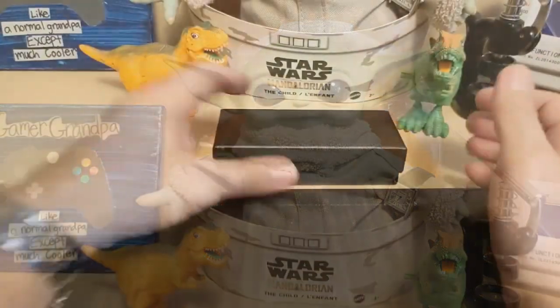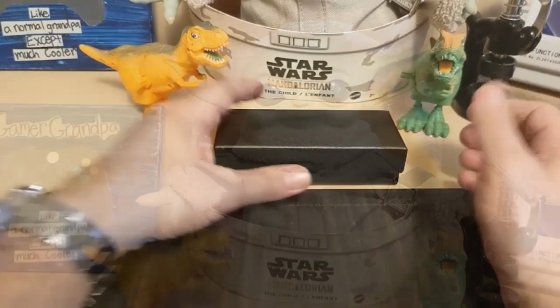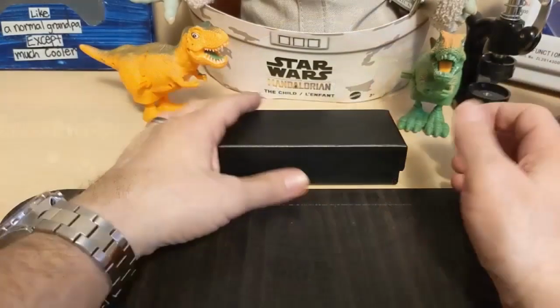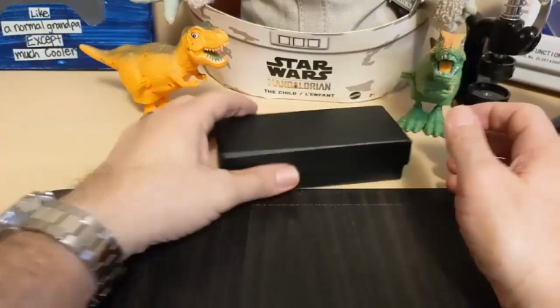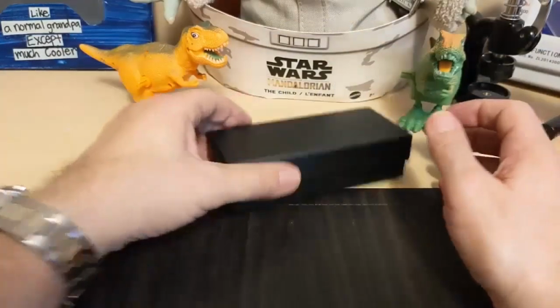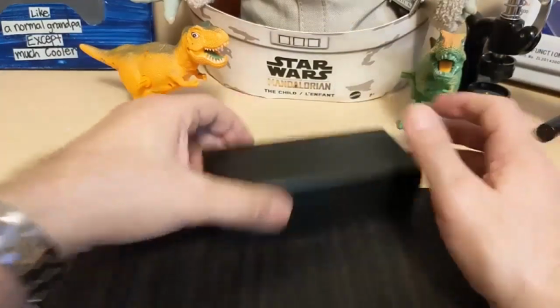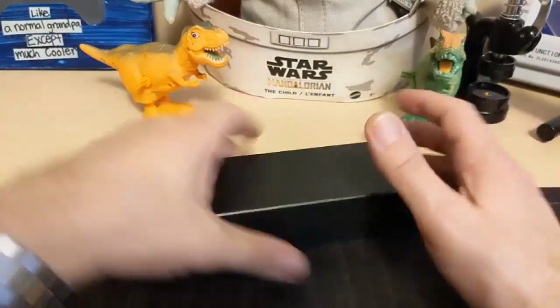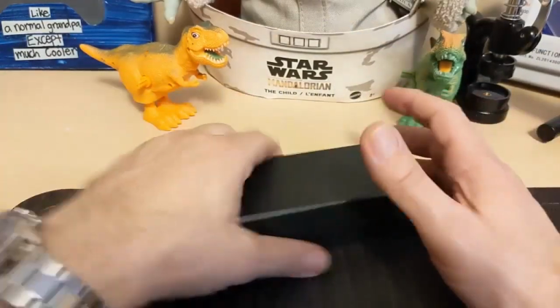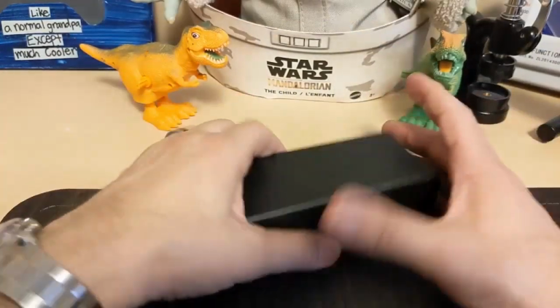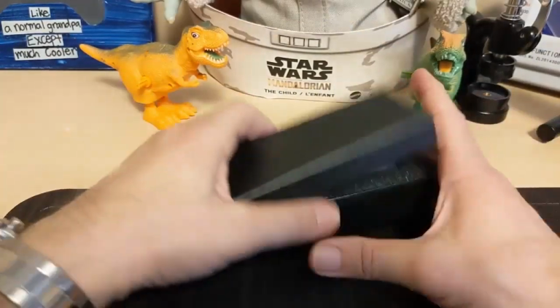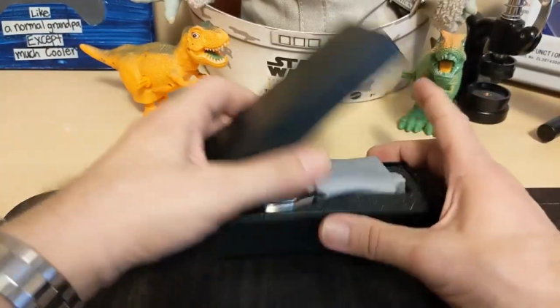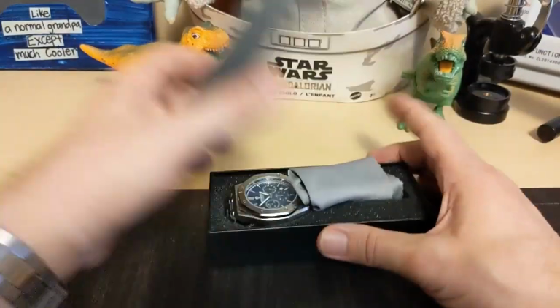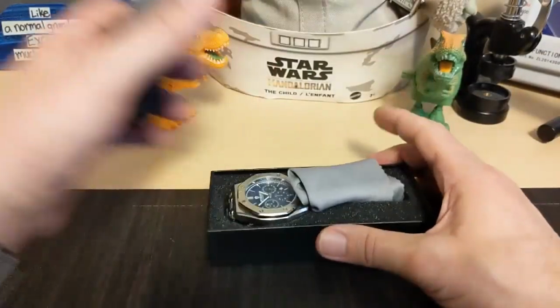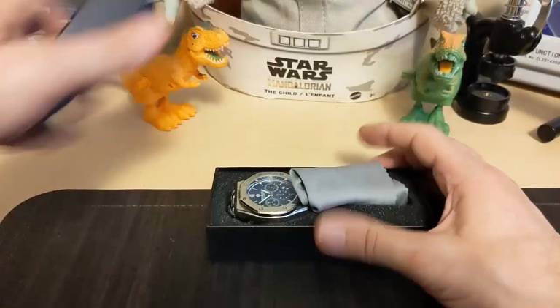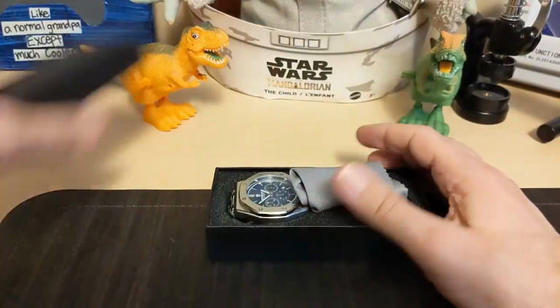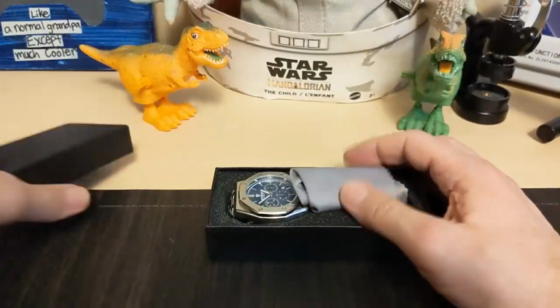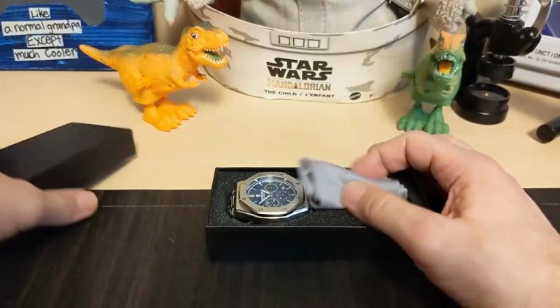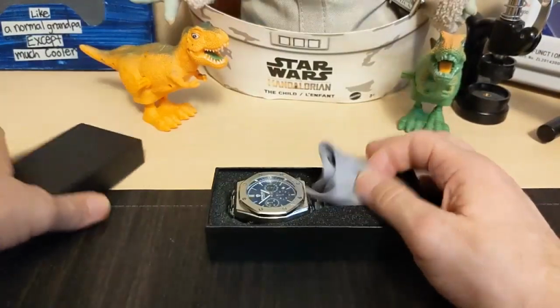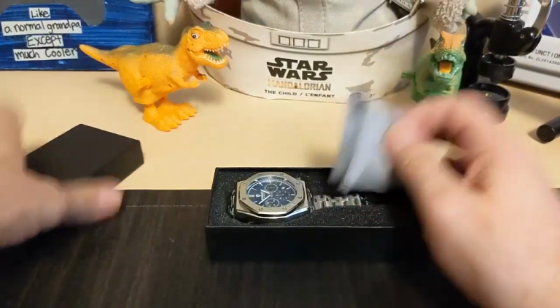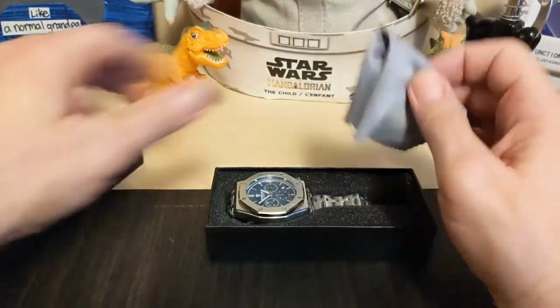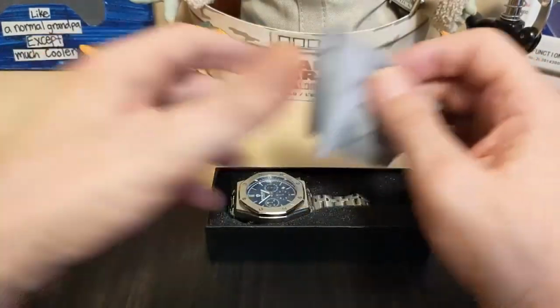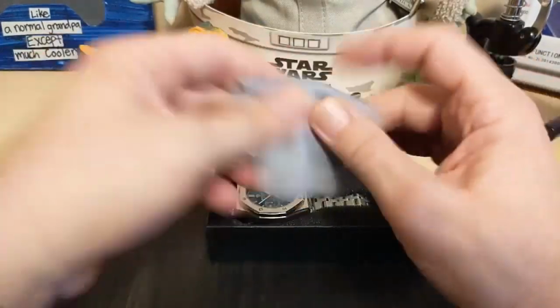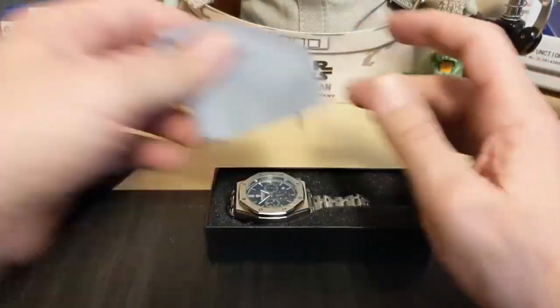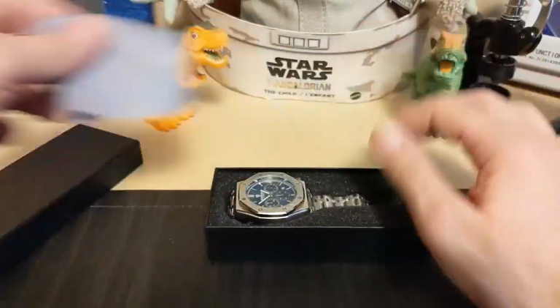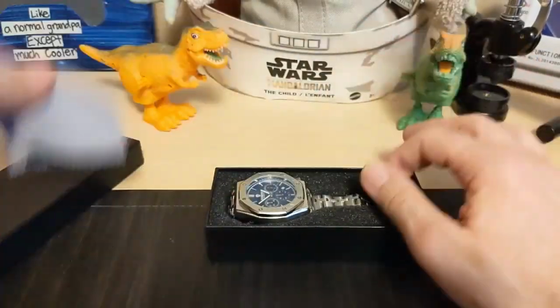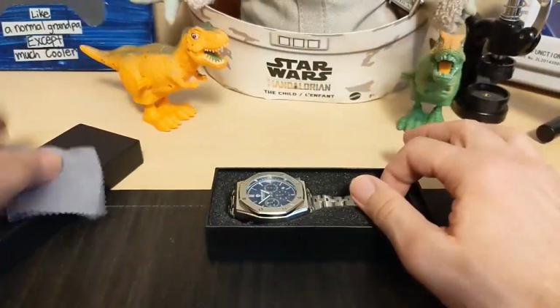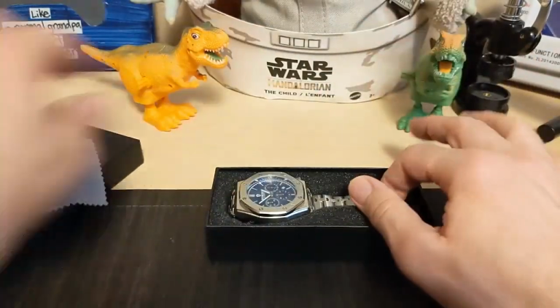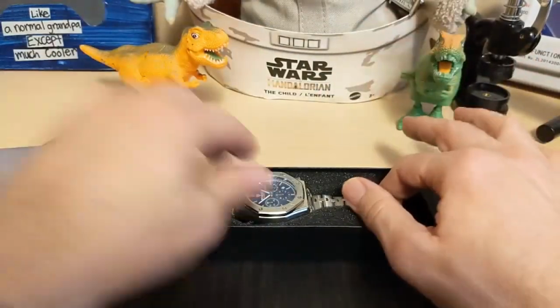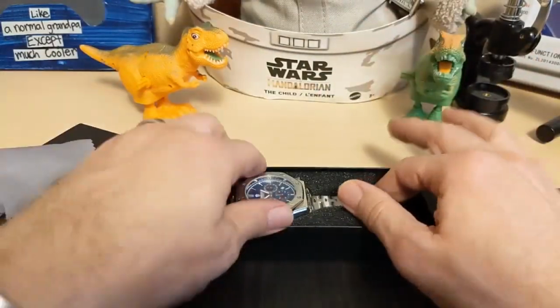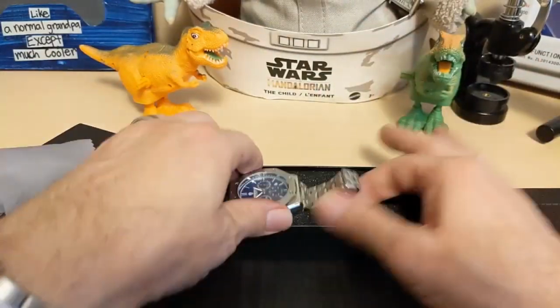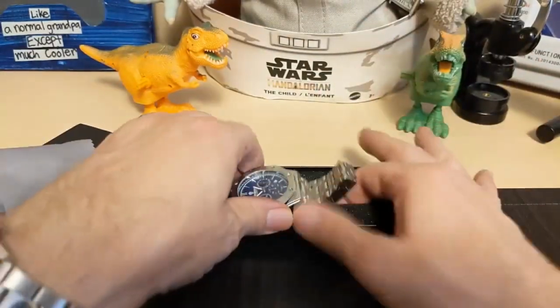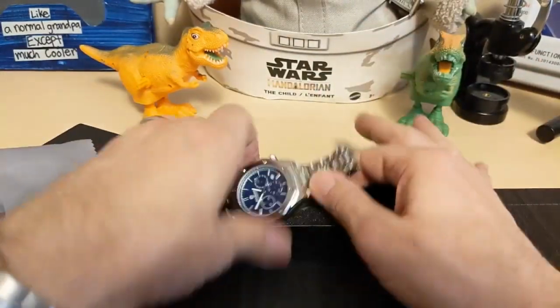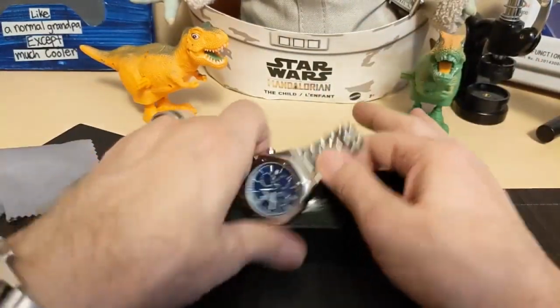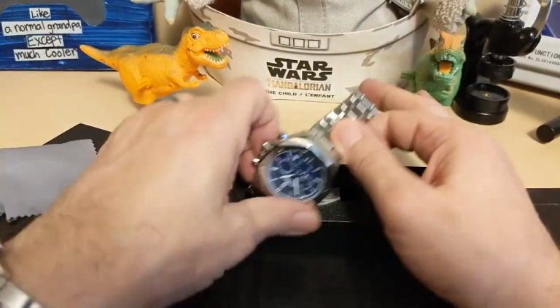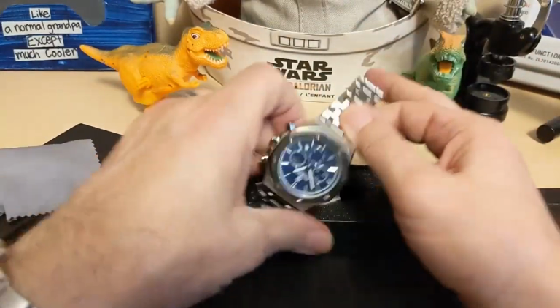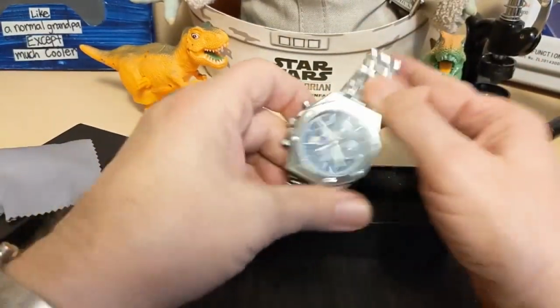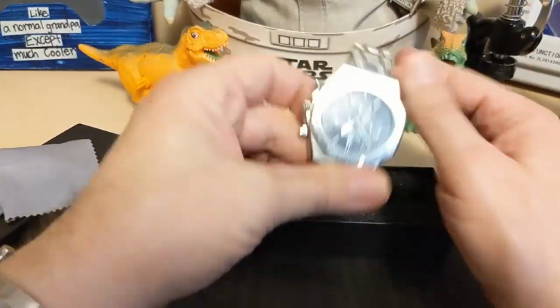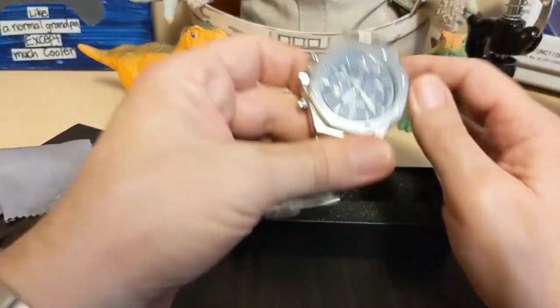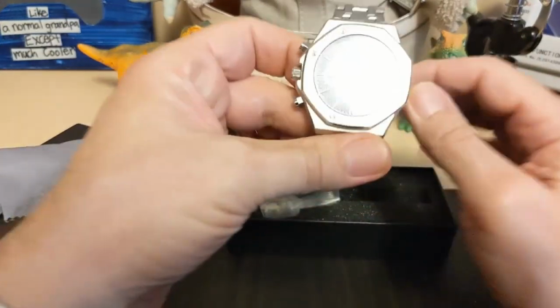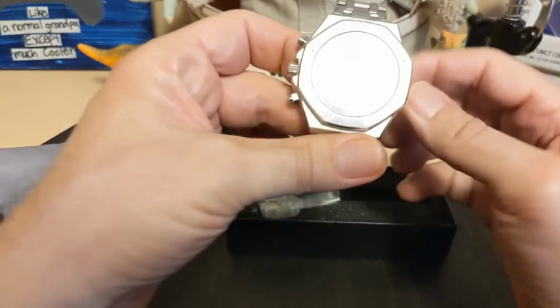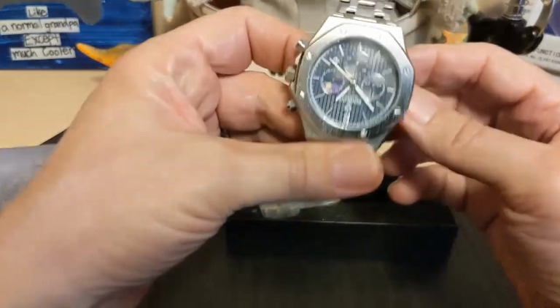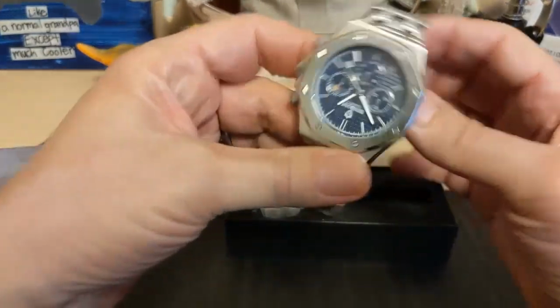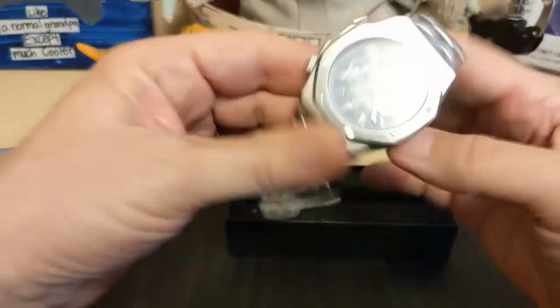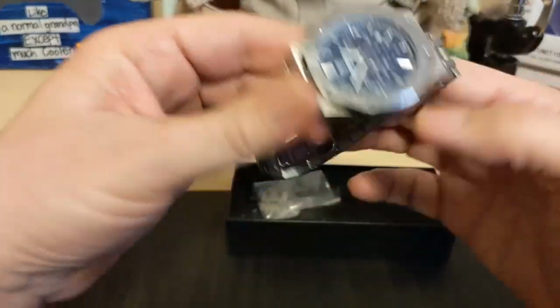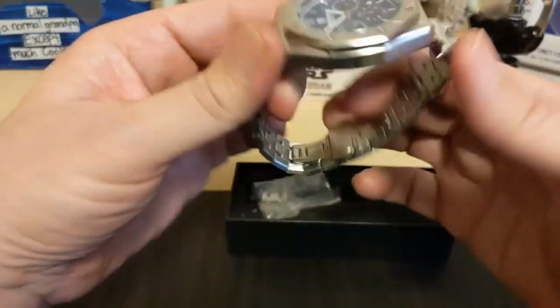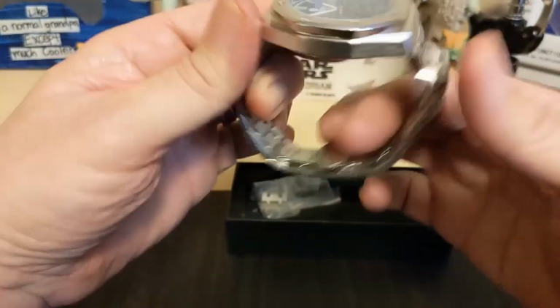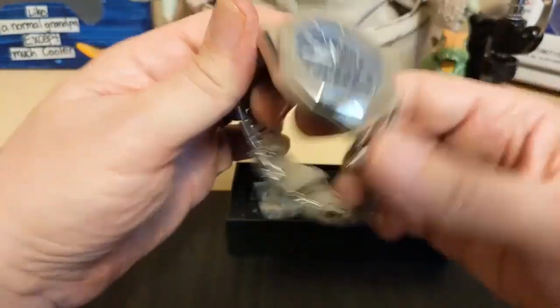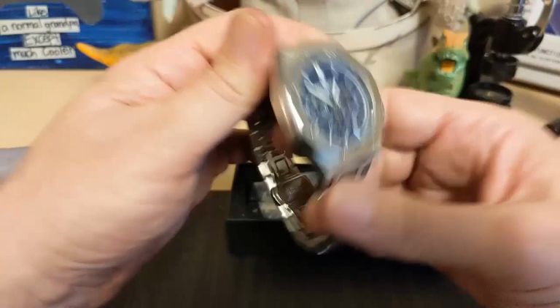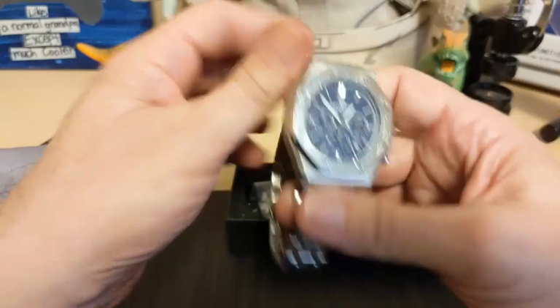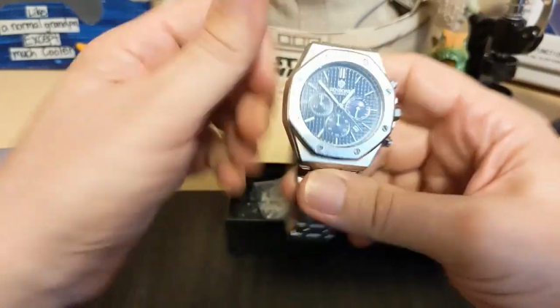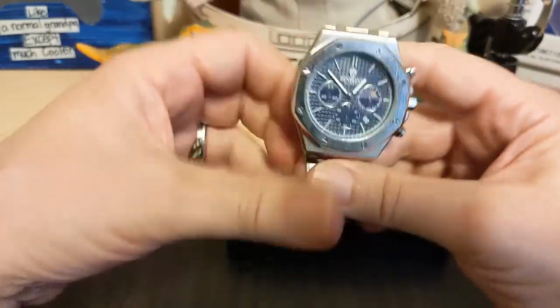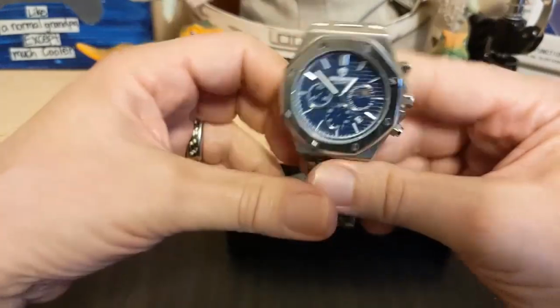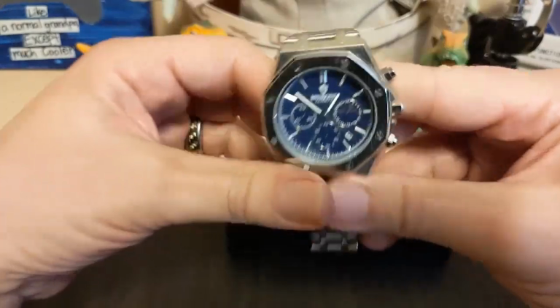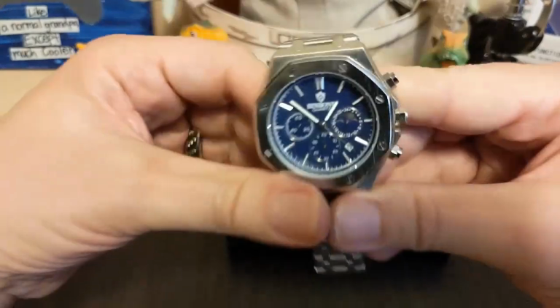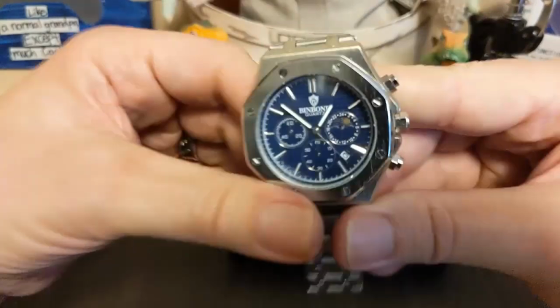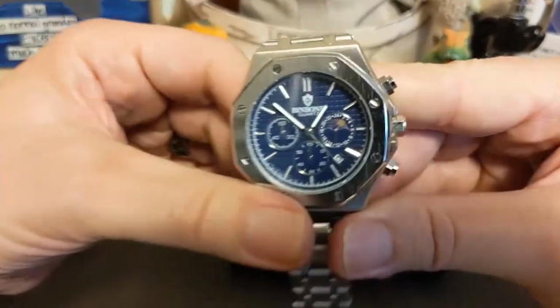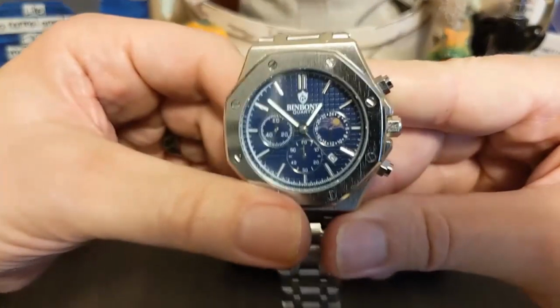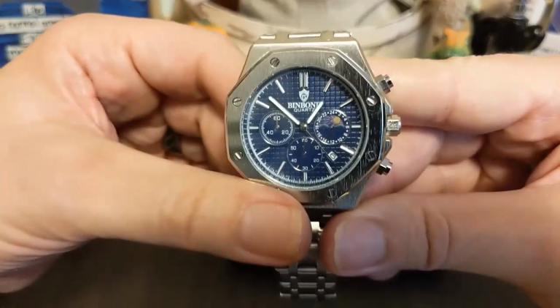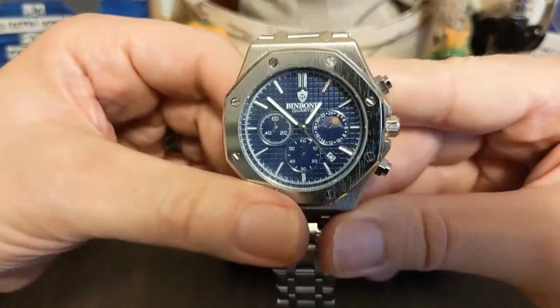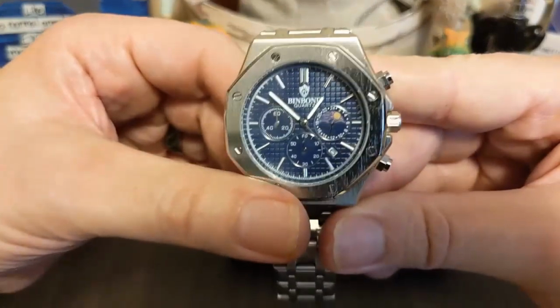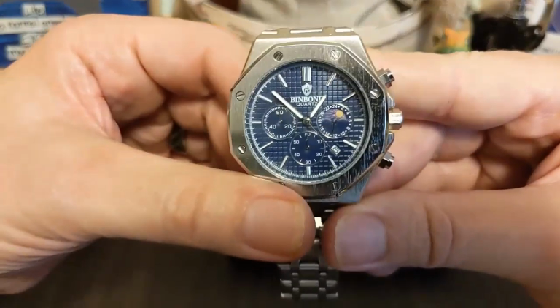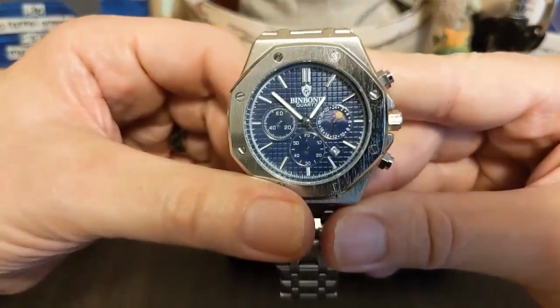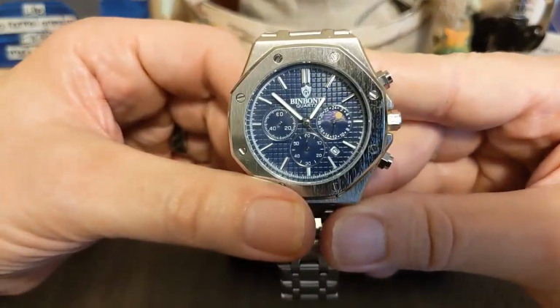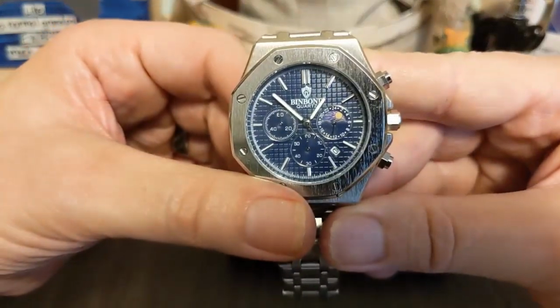The watch comes in this box, has a cleaning cloth, and here it is.